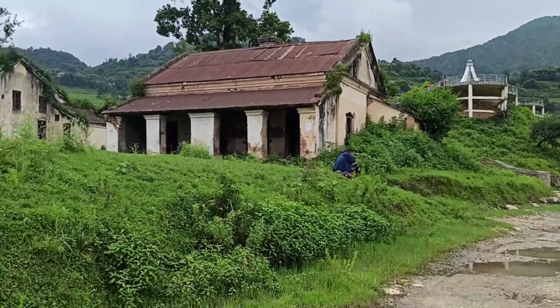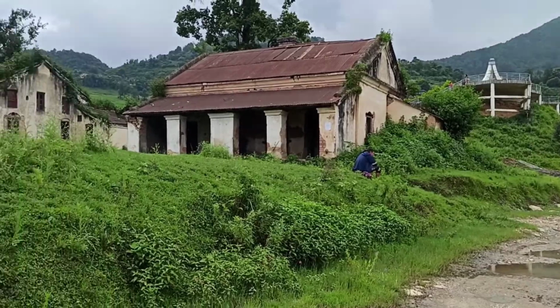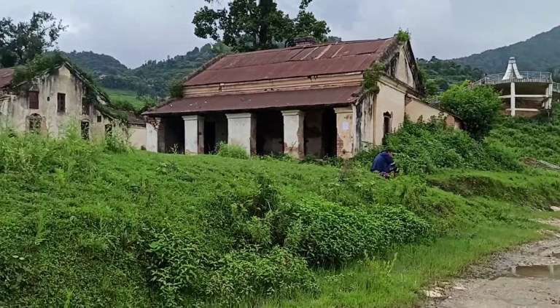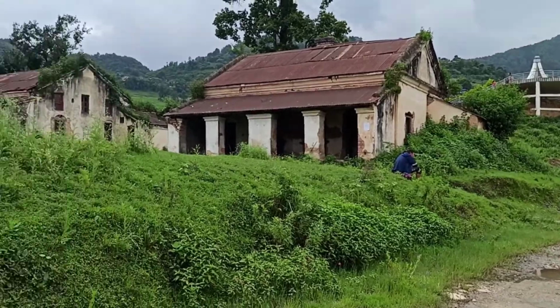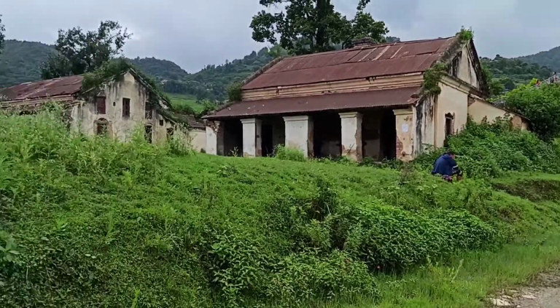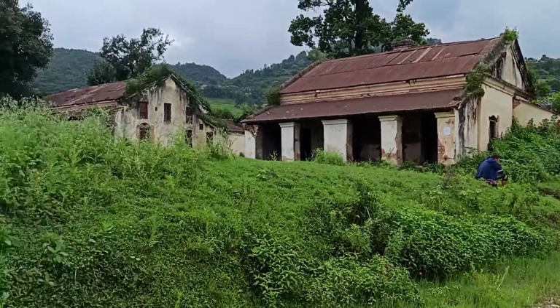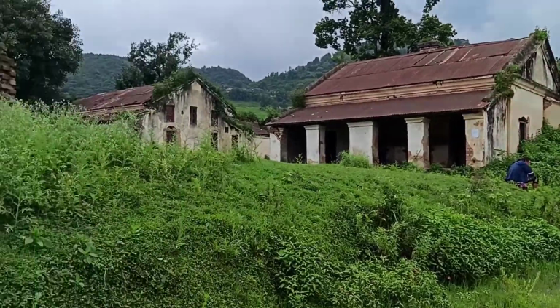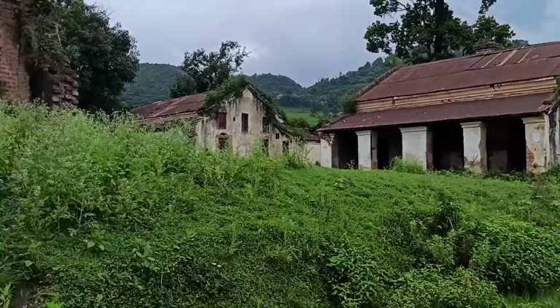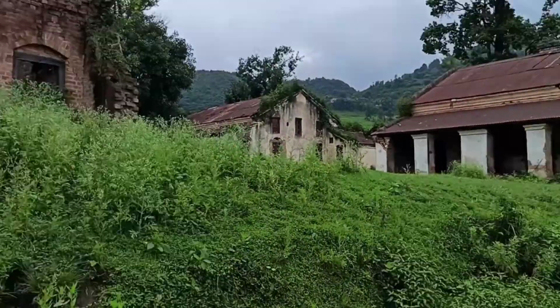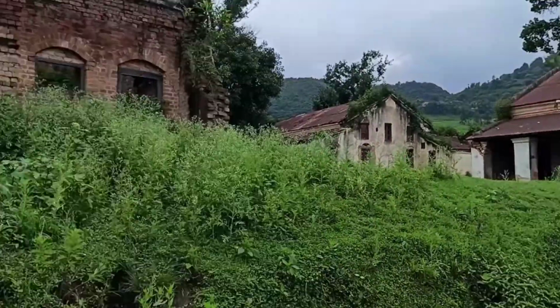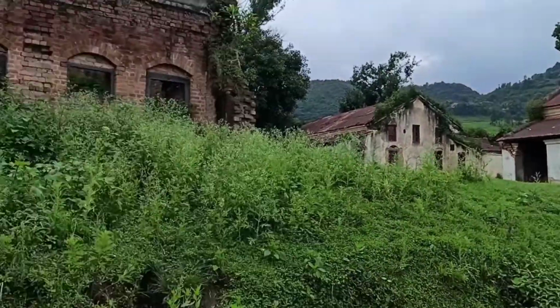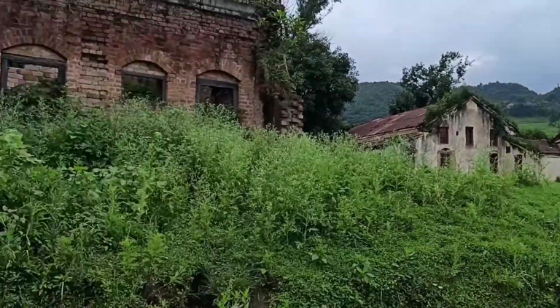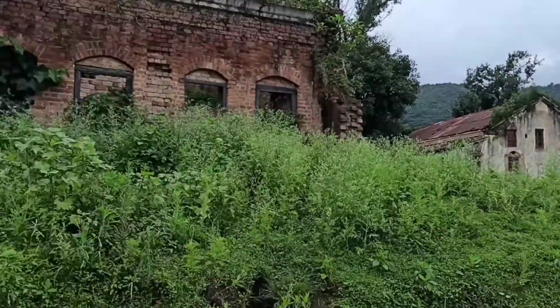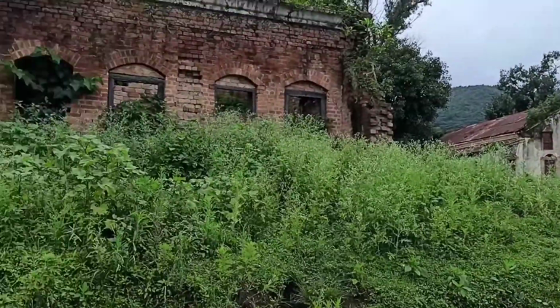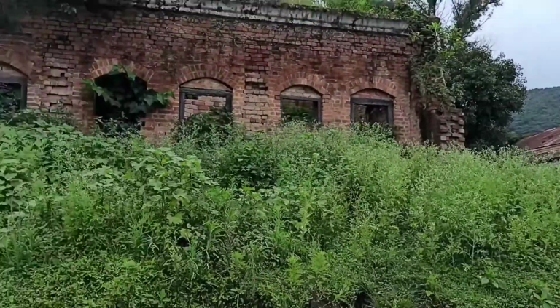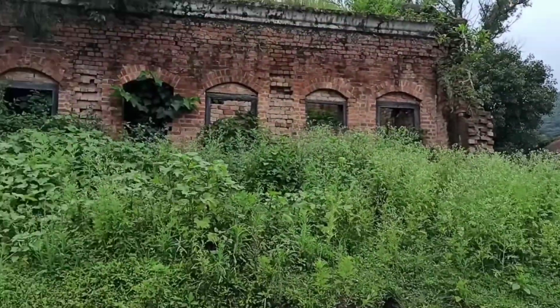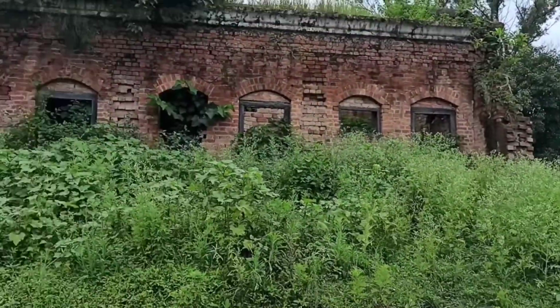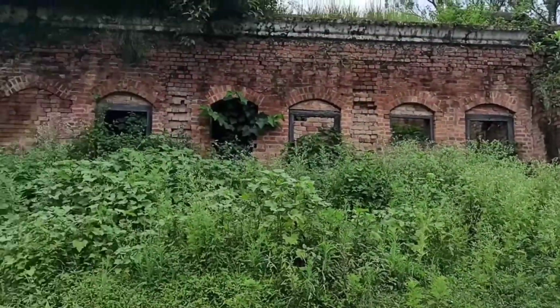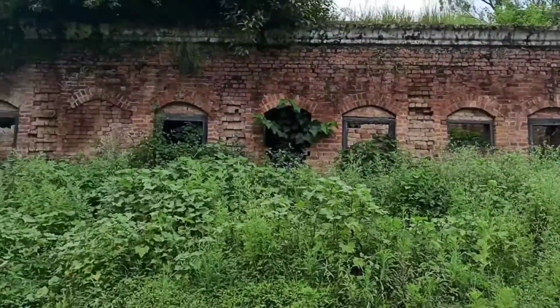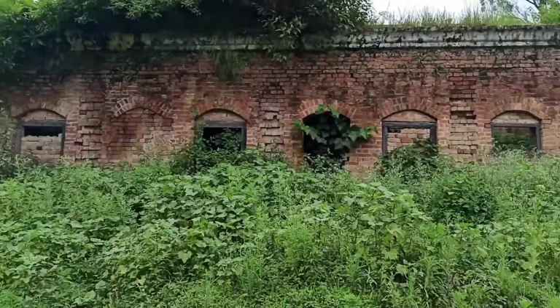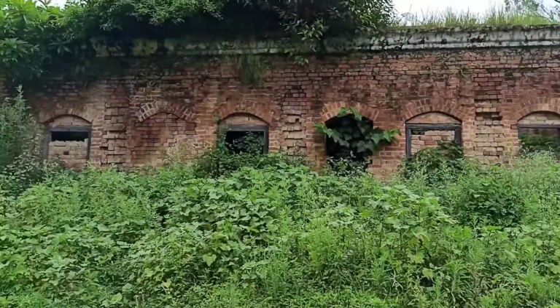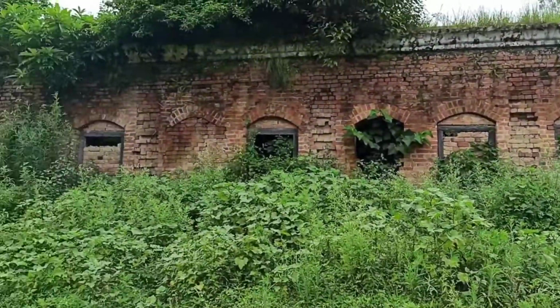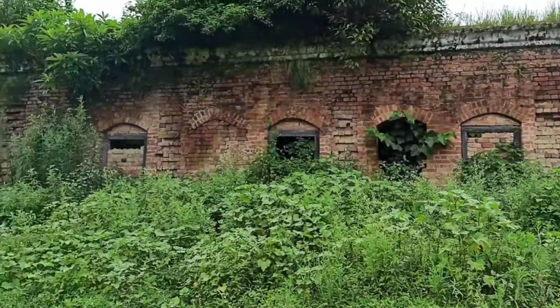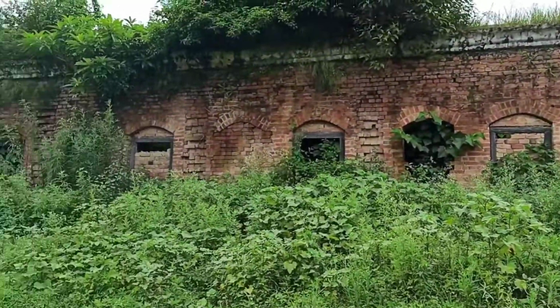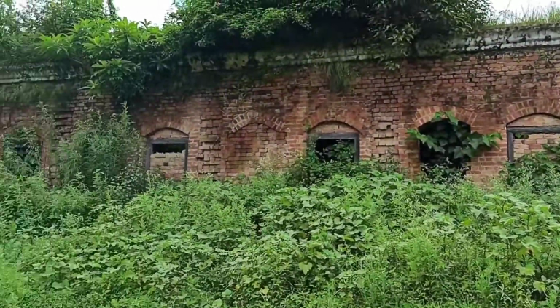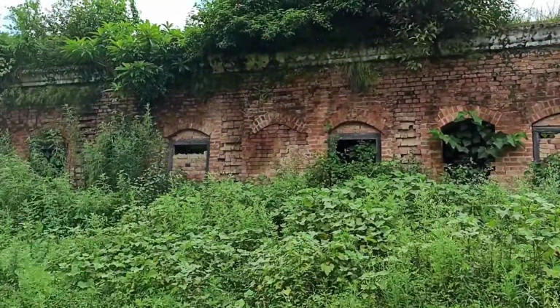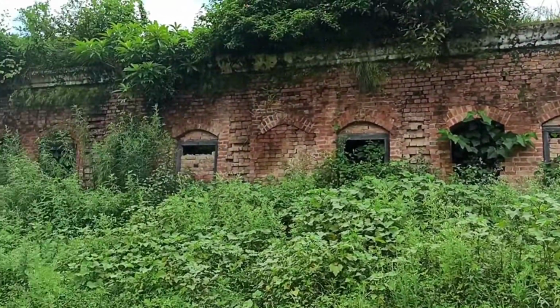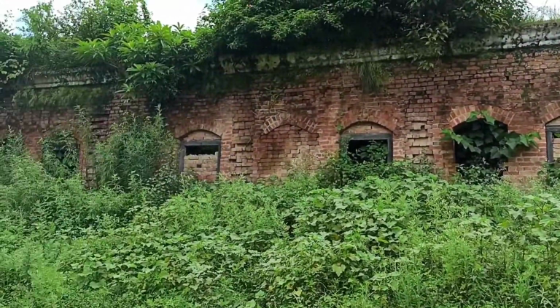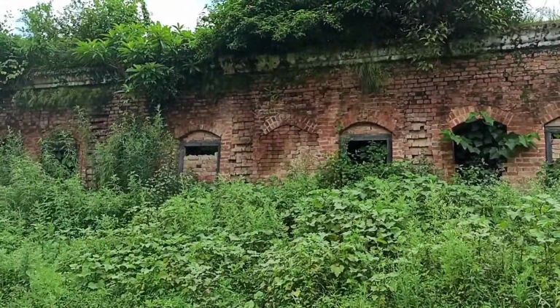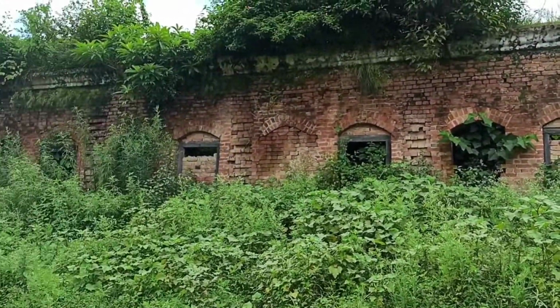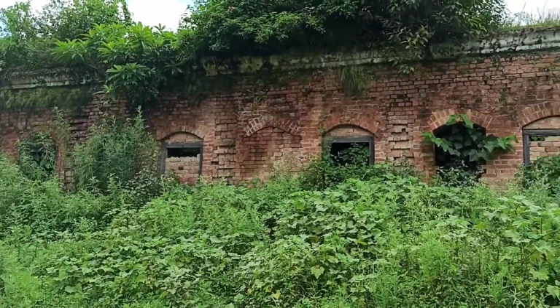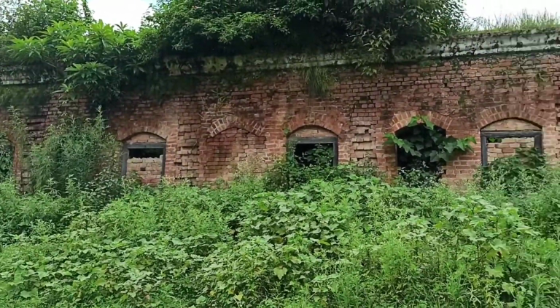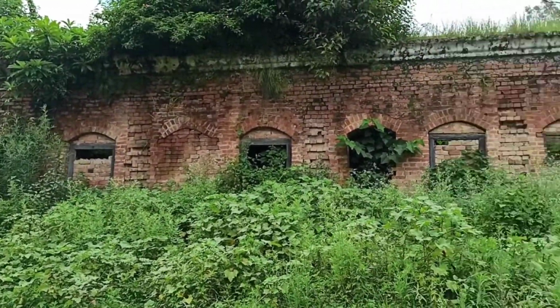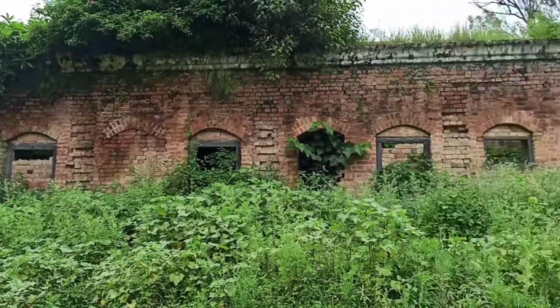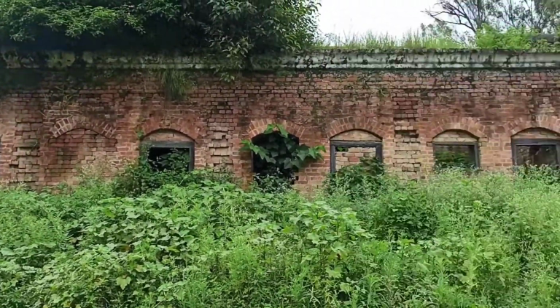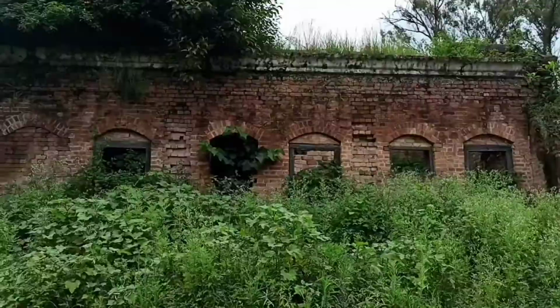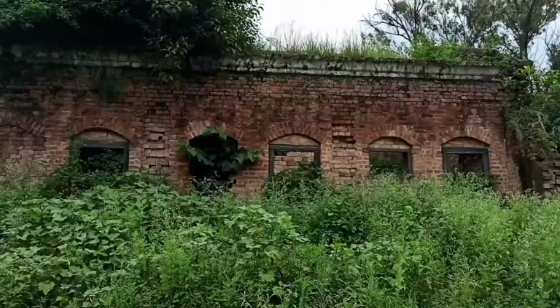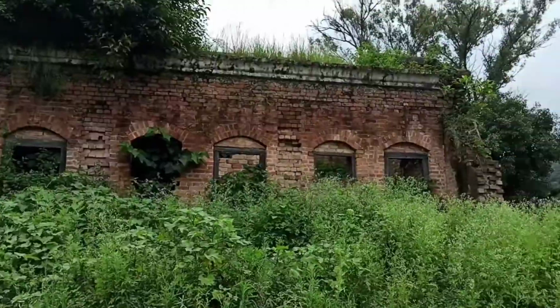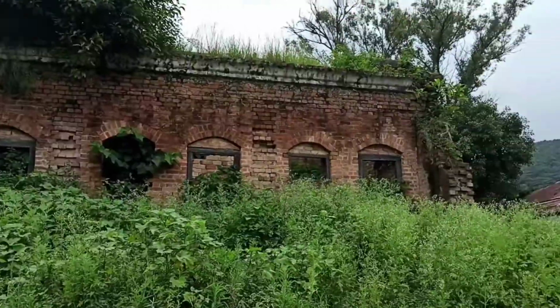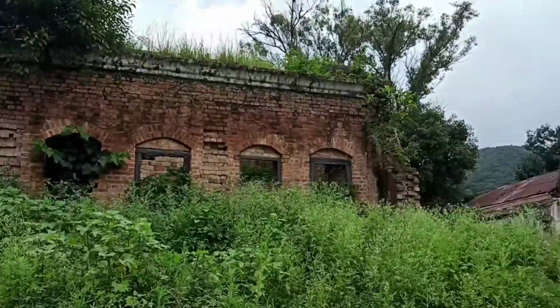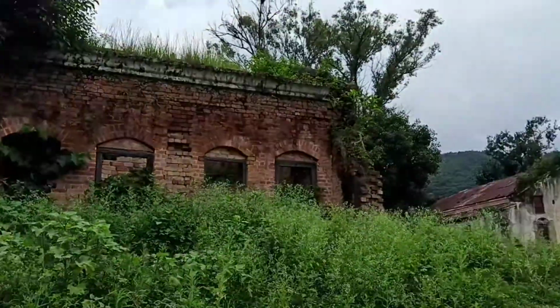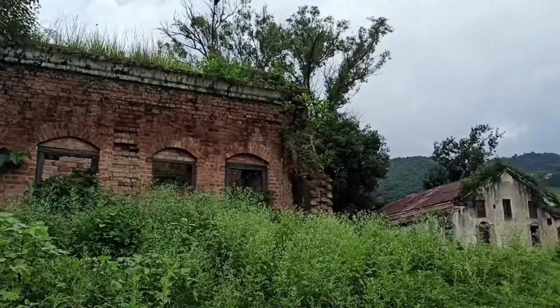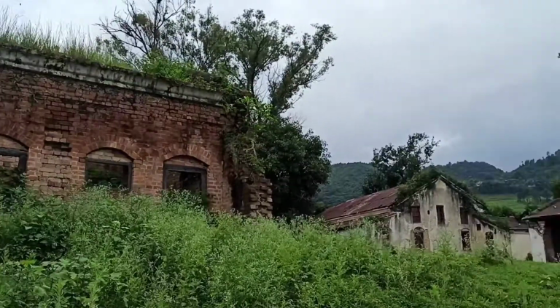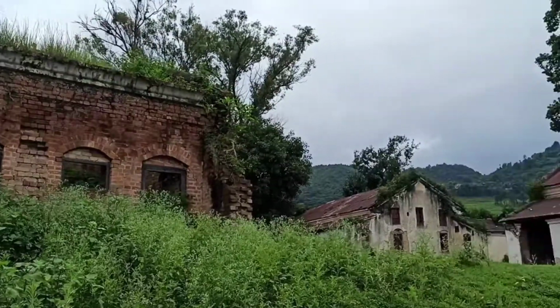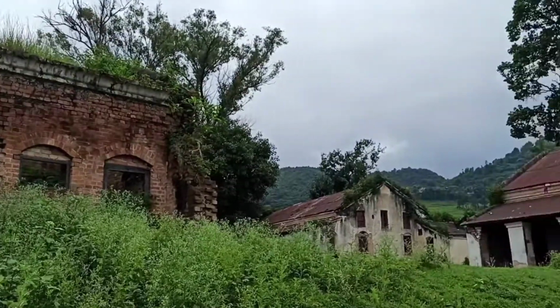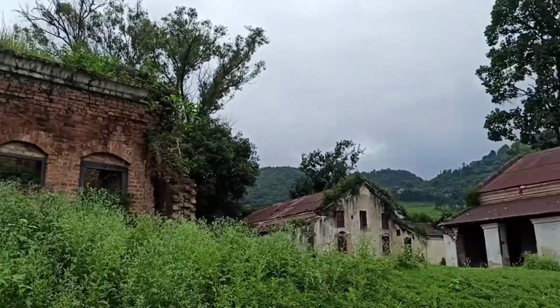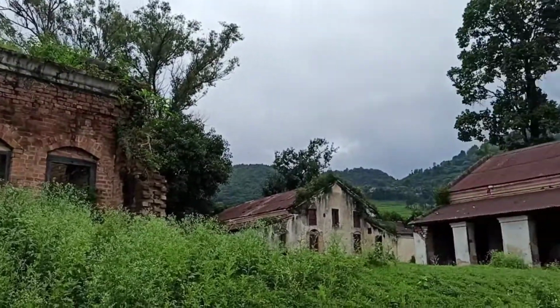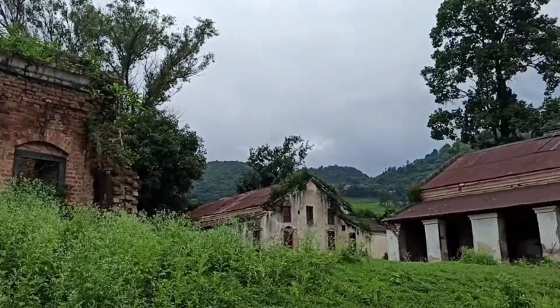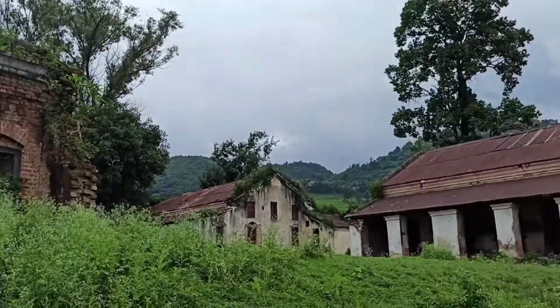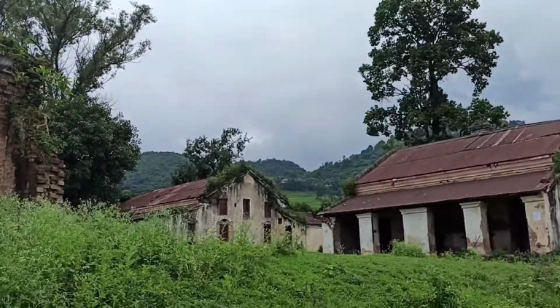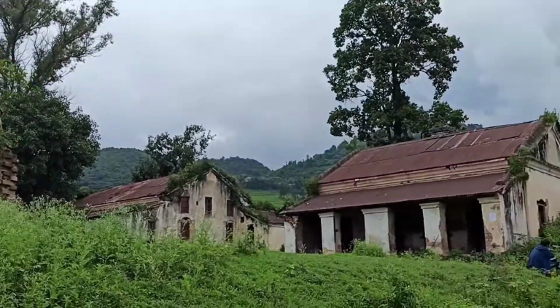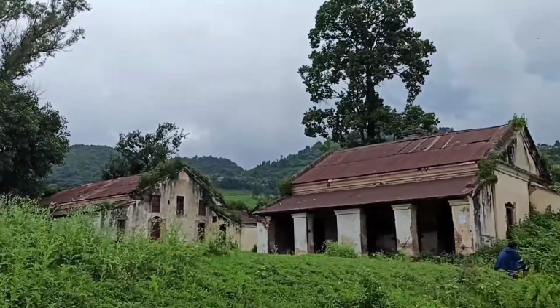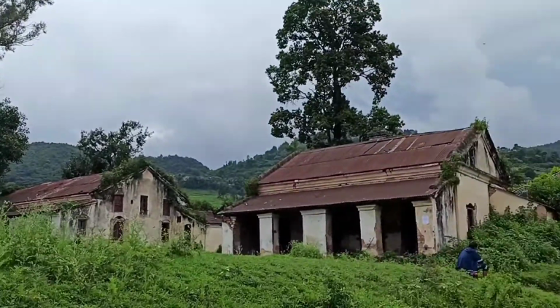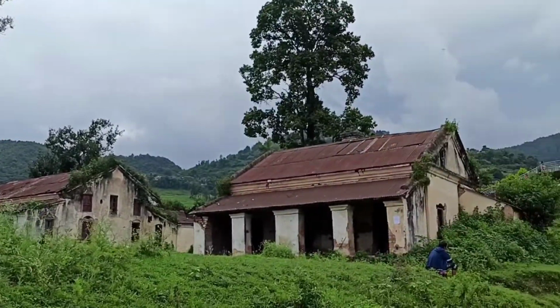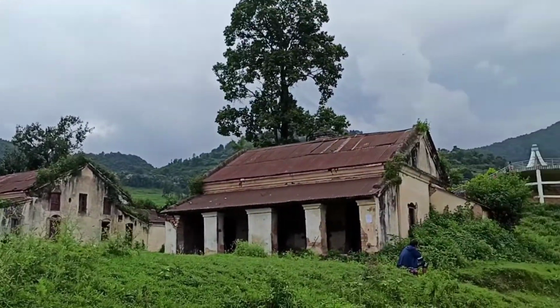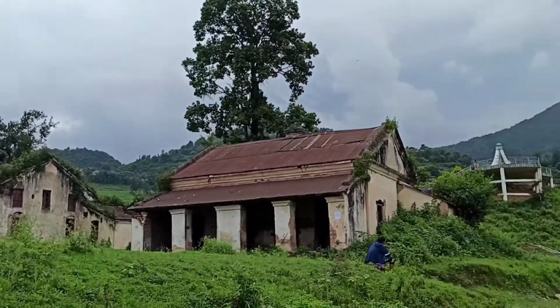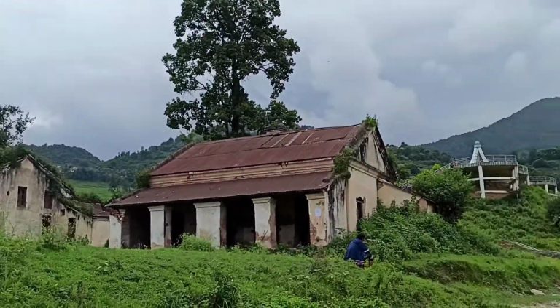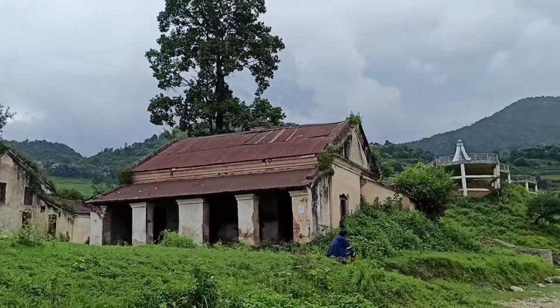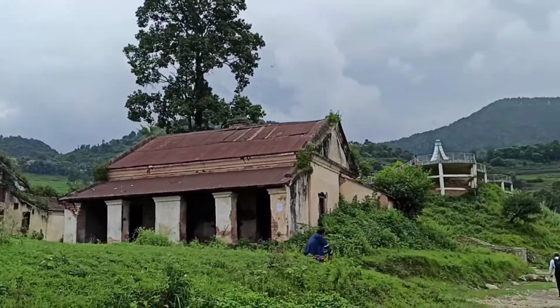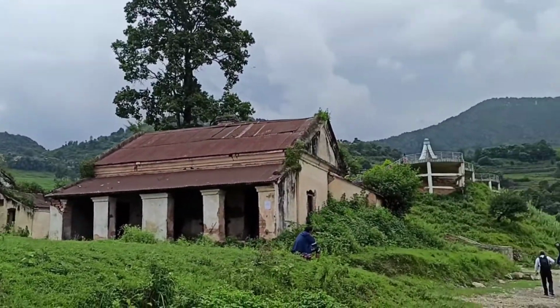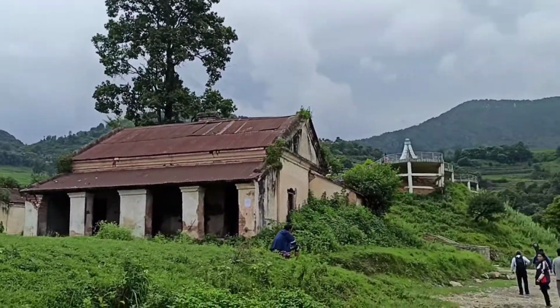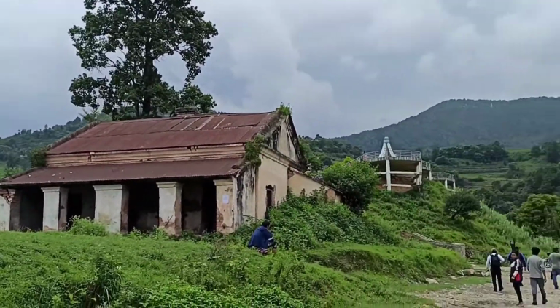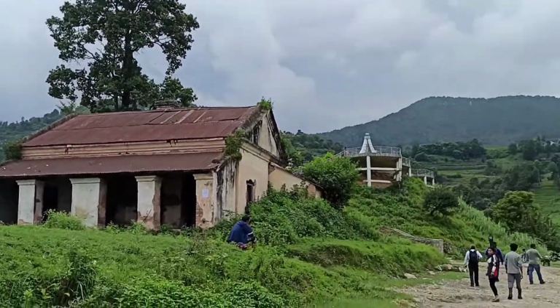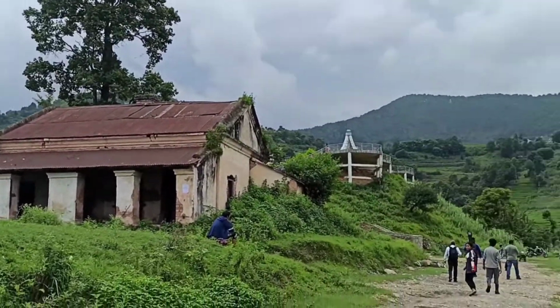Okay, here we are again, visiting the first powerhouse in Nepal, the first place where electricity was generated.